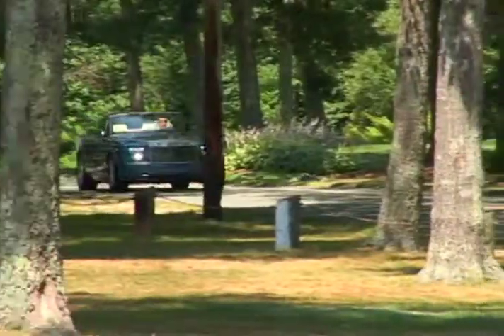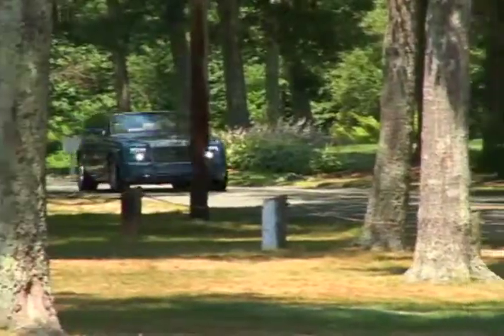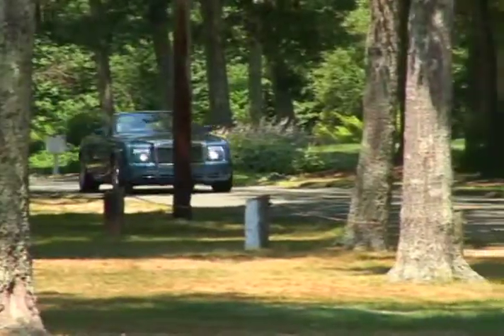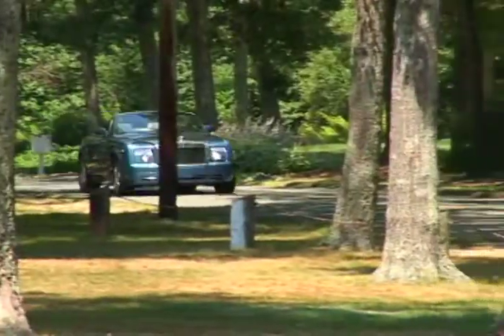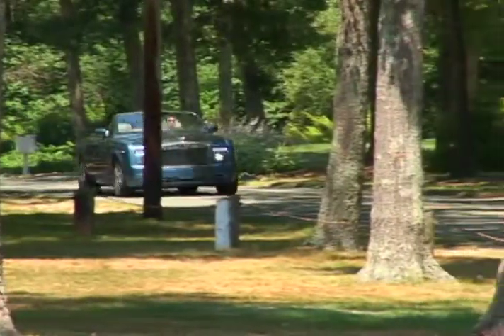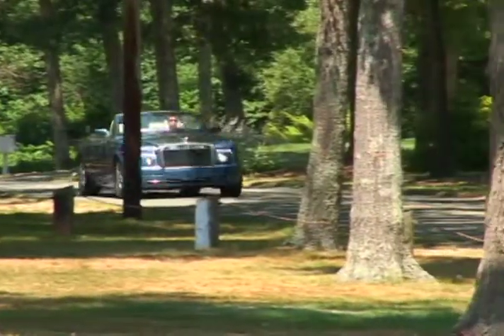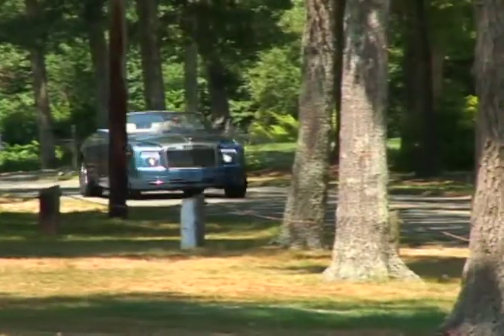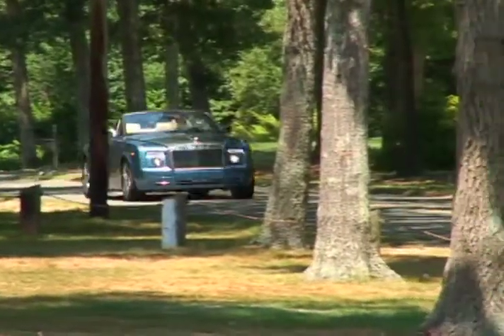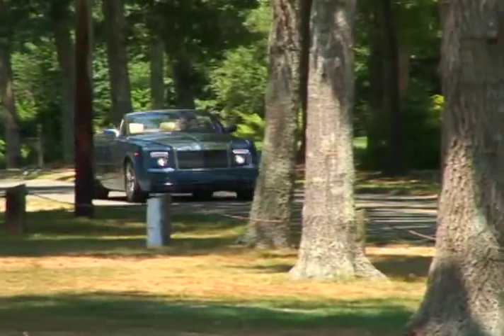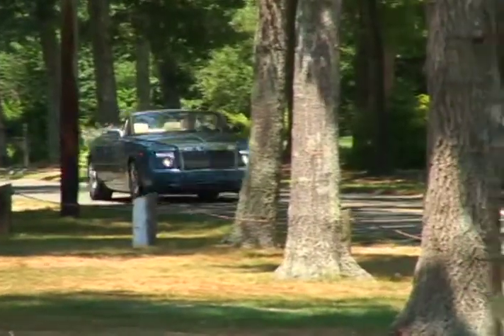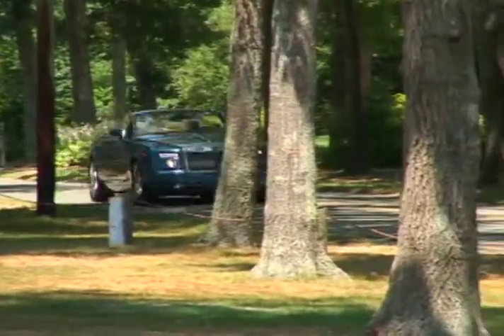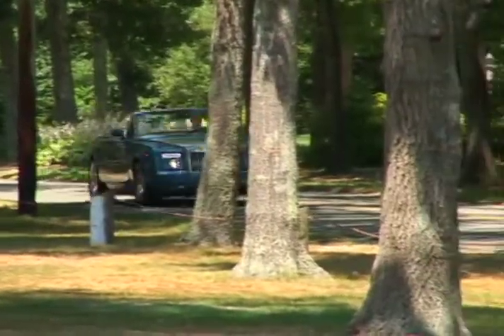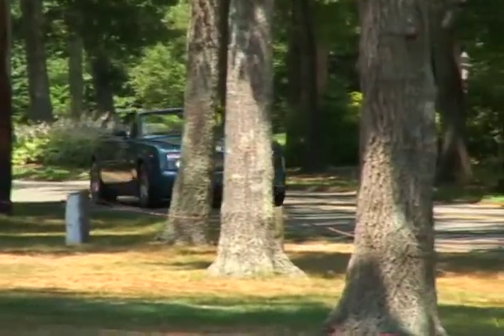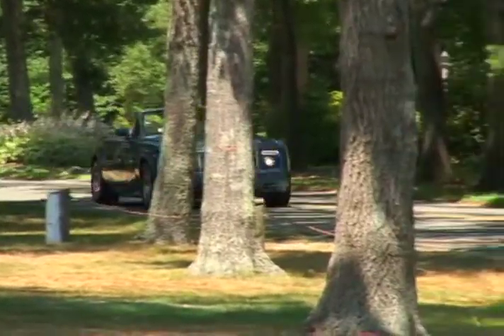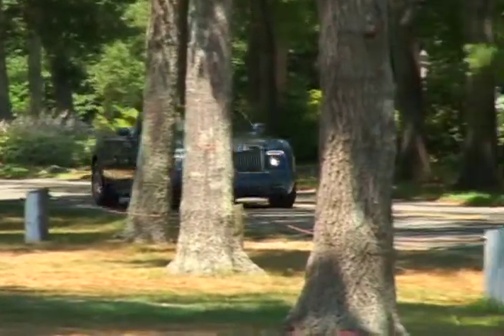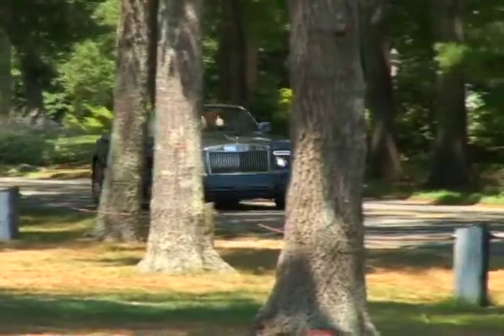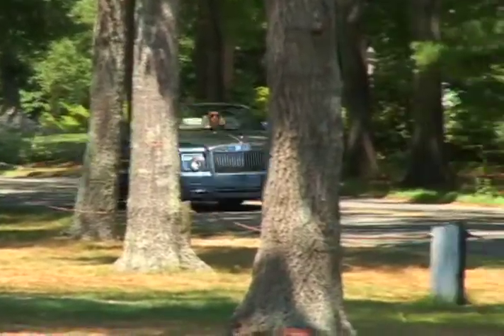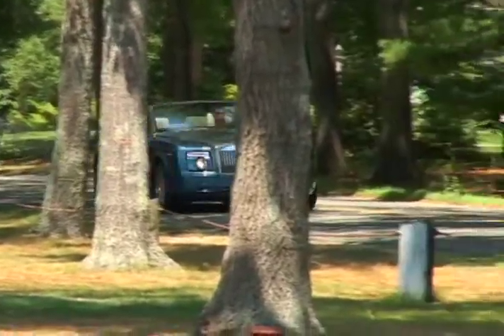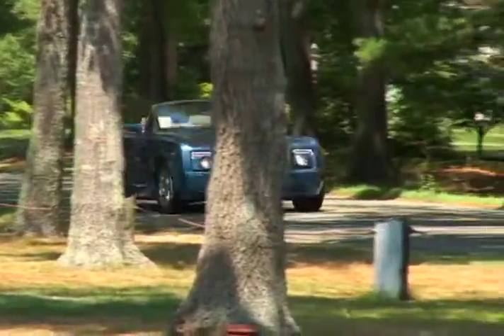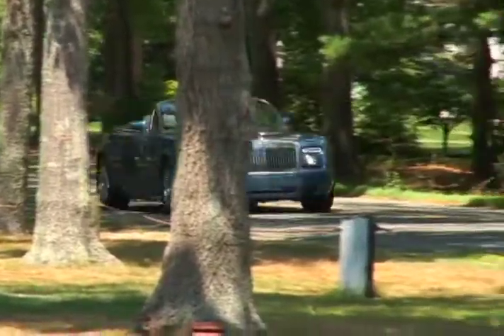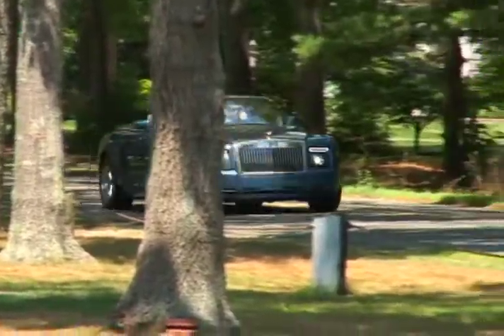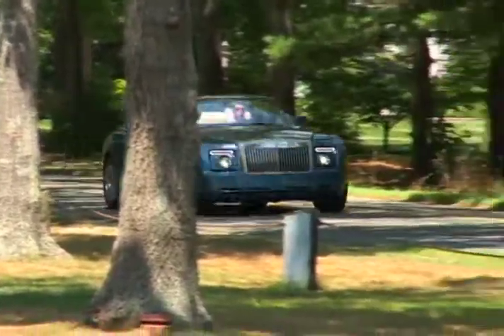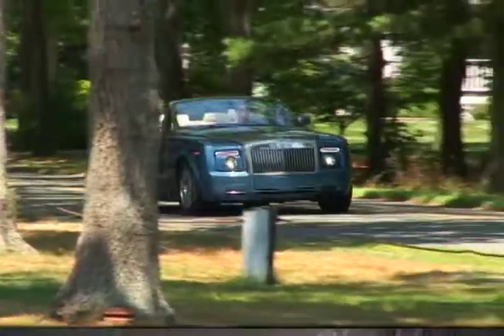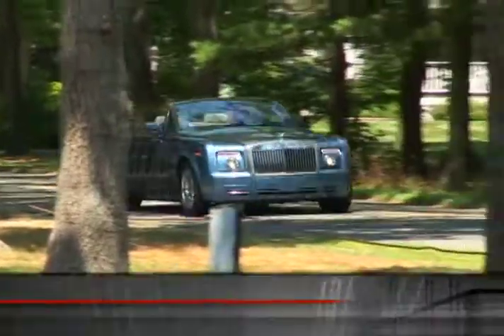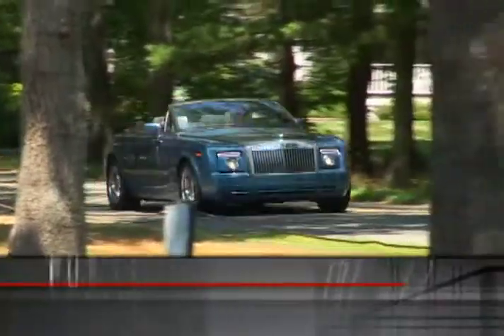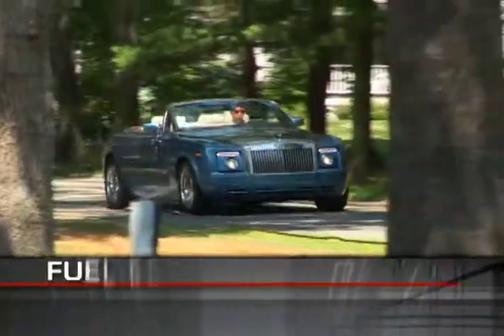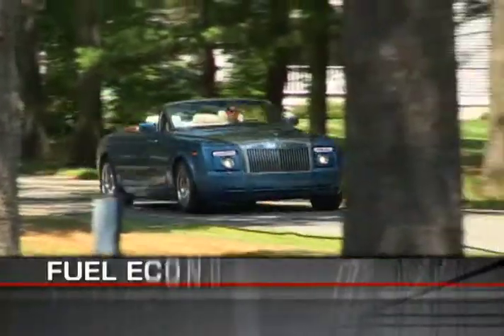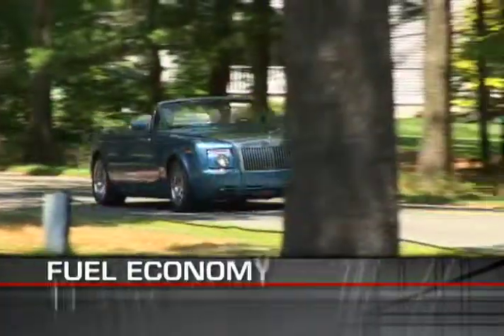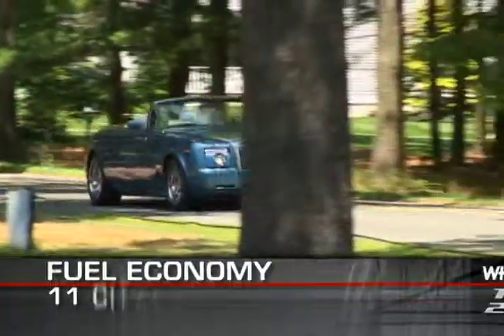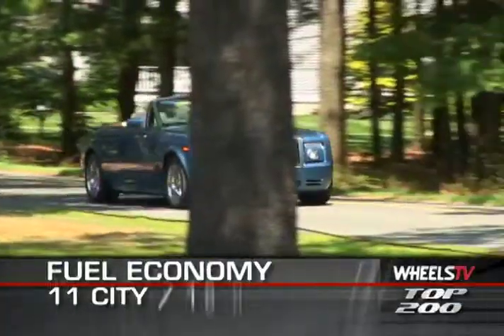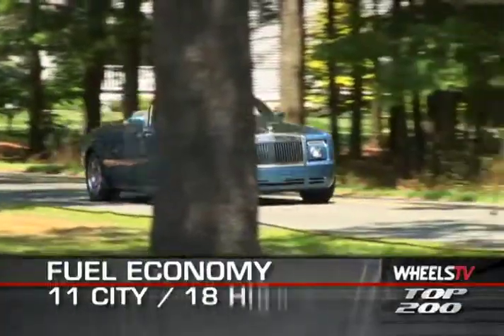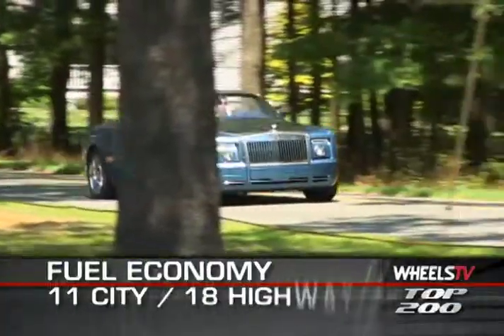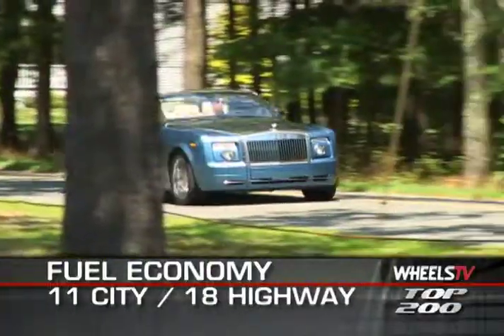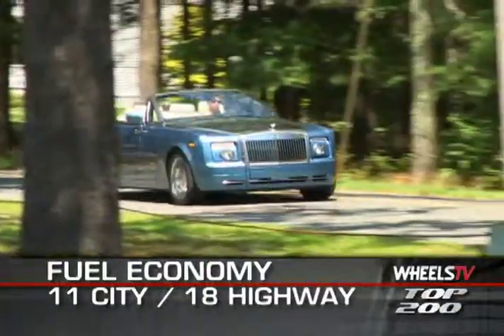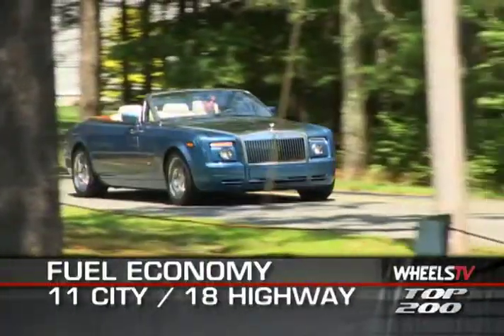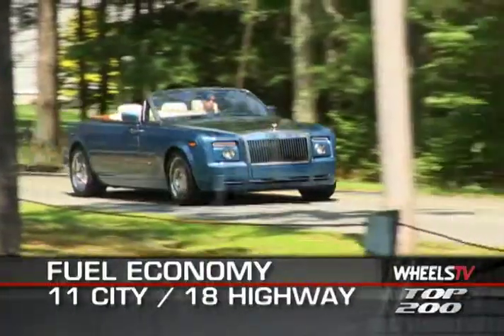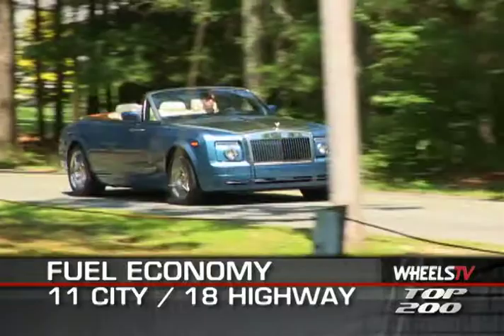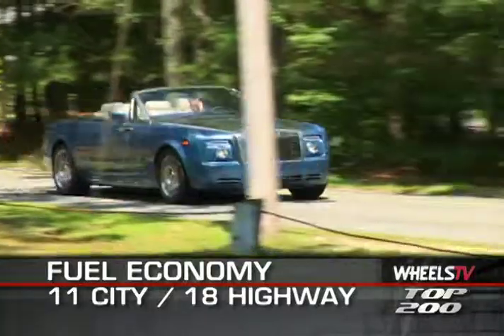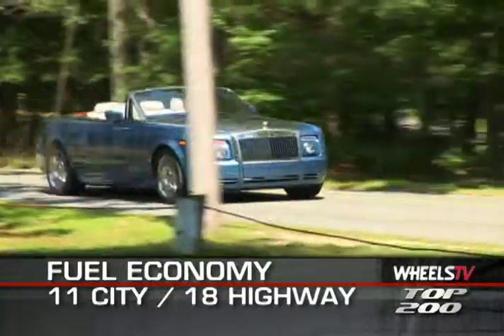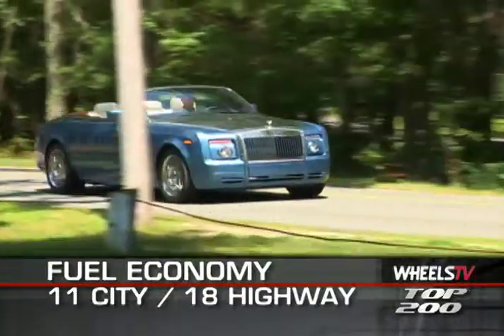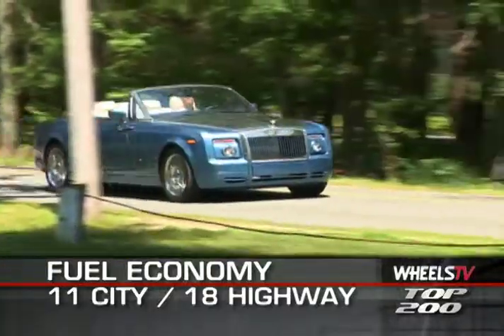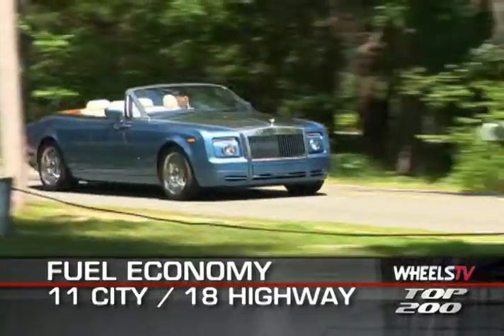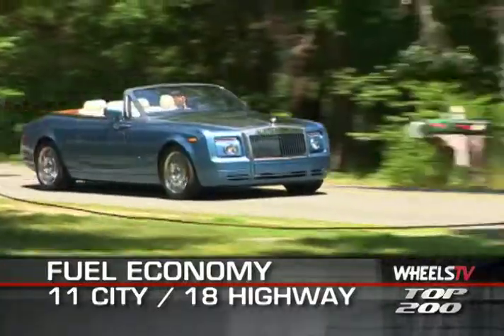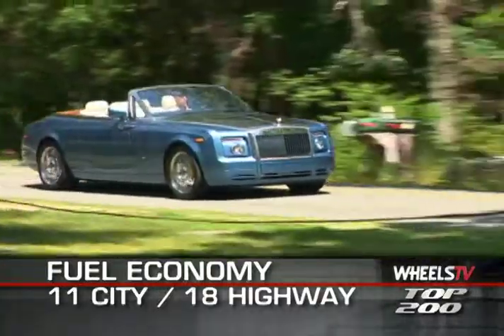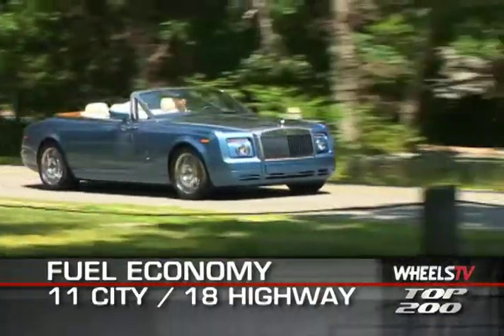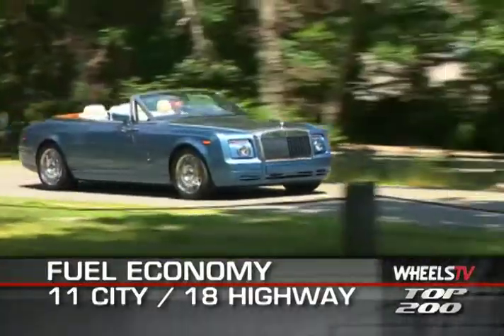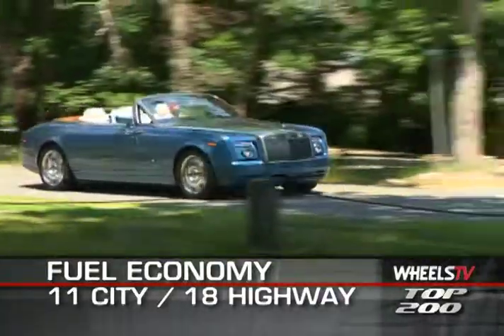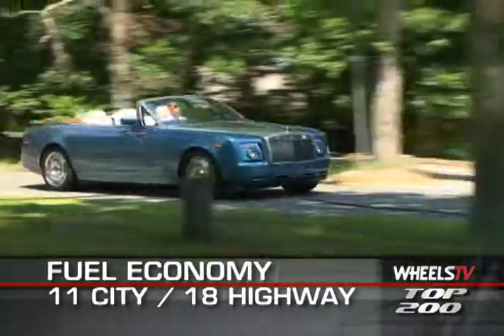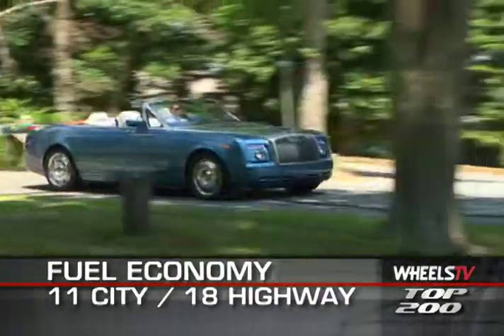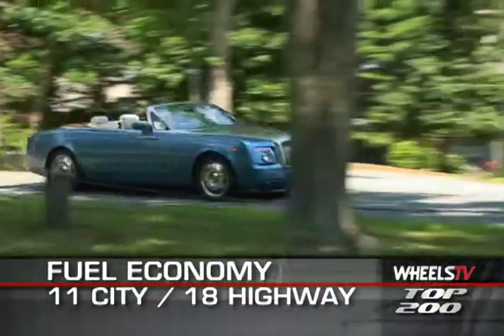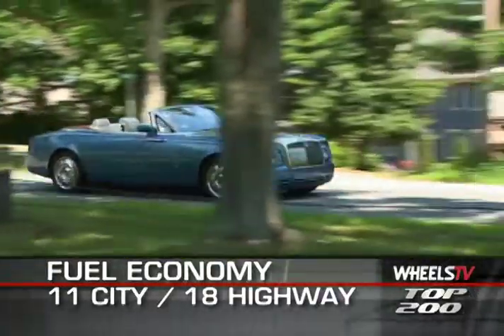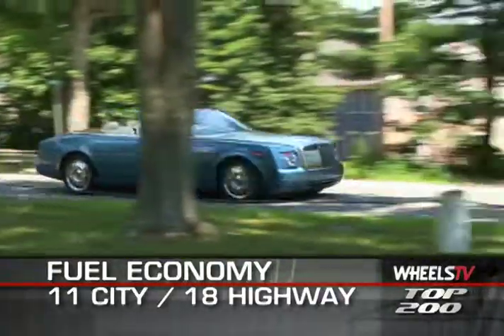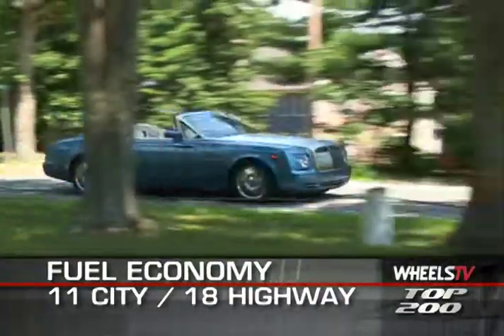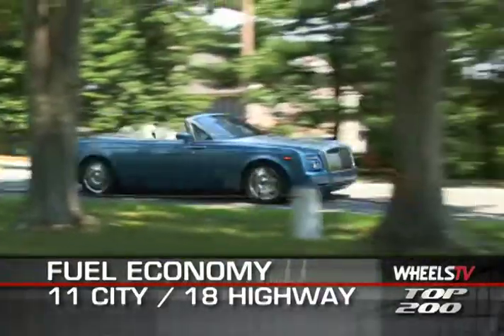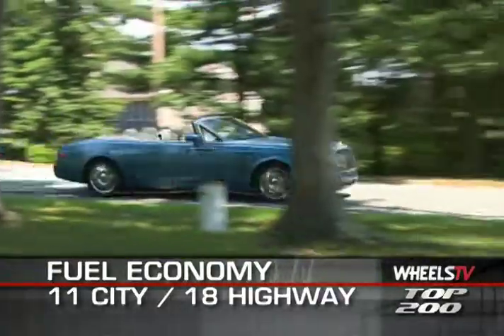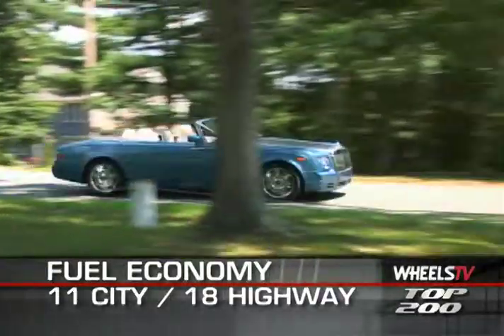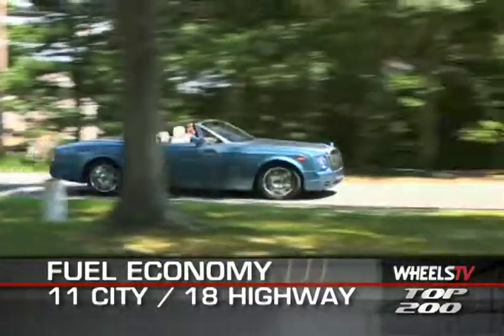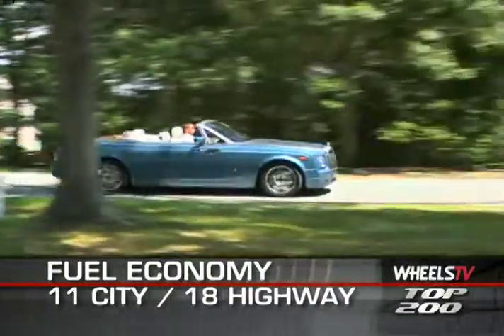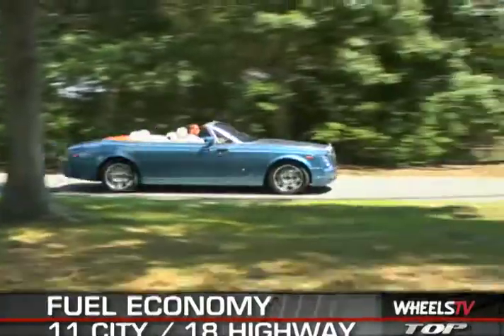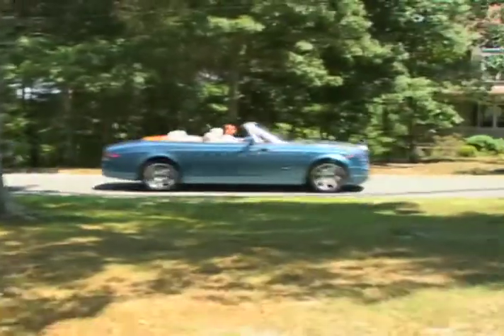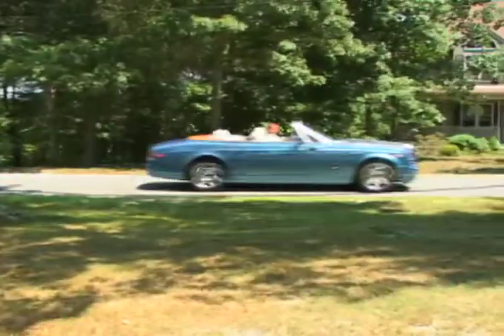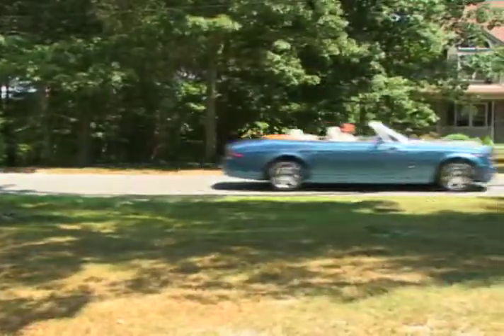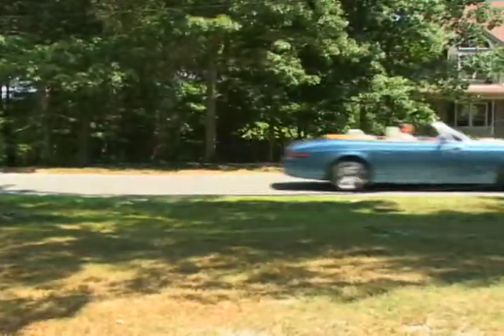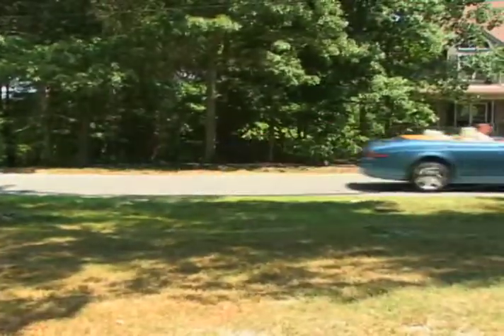Fuel consumption, for those concerned with such mundane matters, is listed at 11 miles per gallon city and 18 miles per gallon highway.